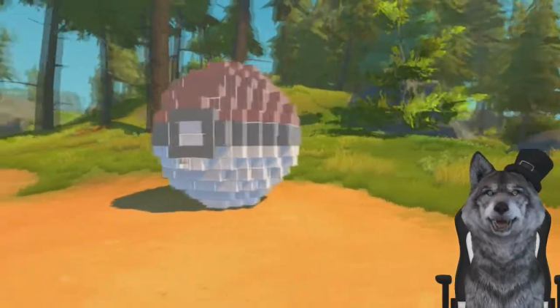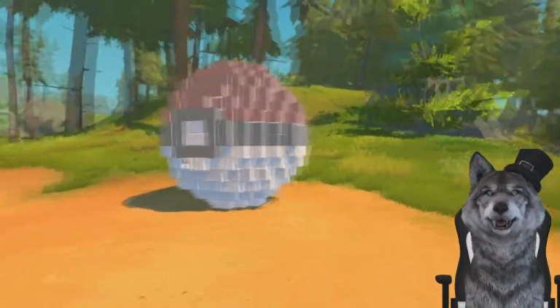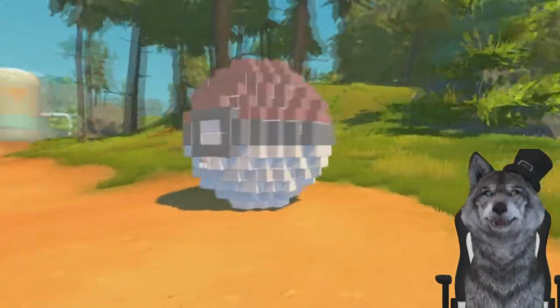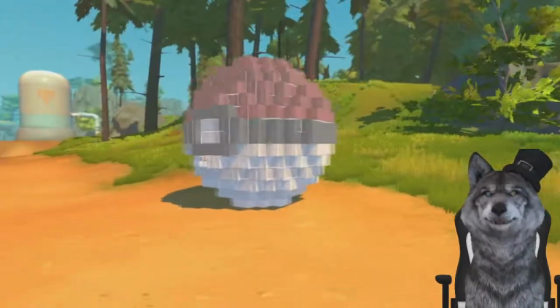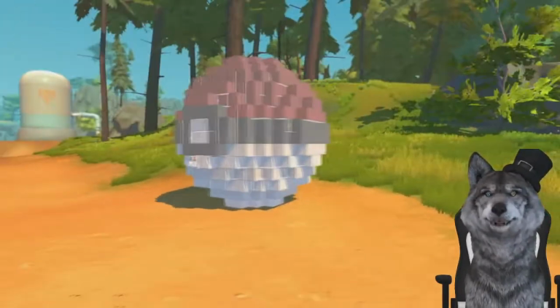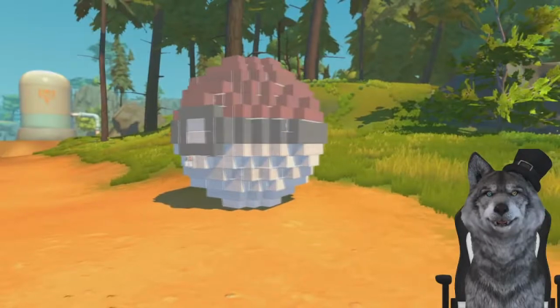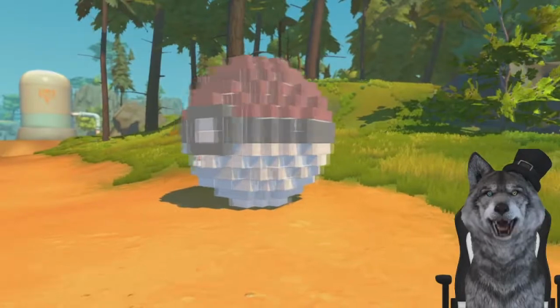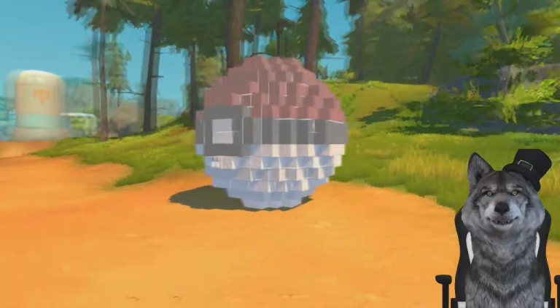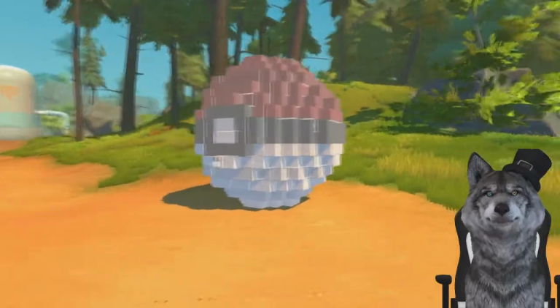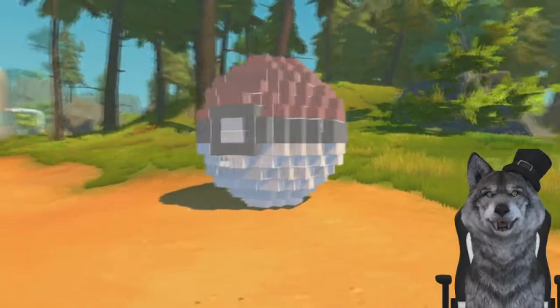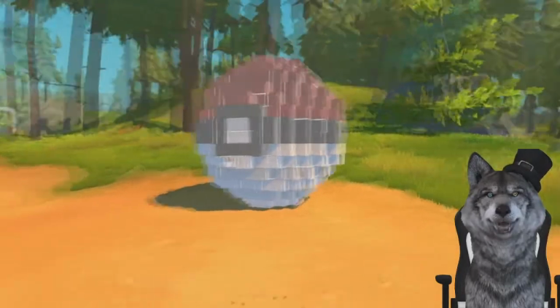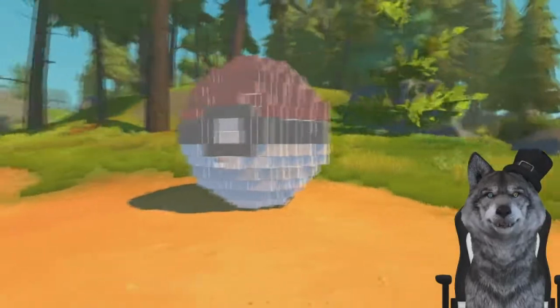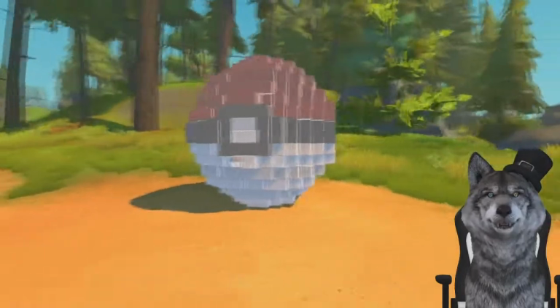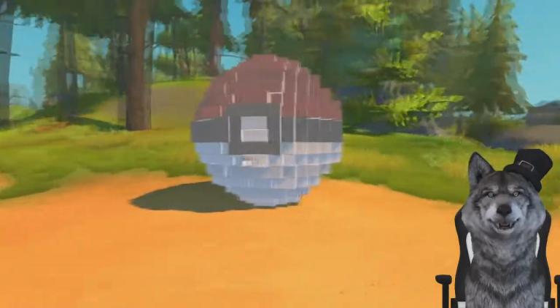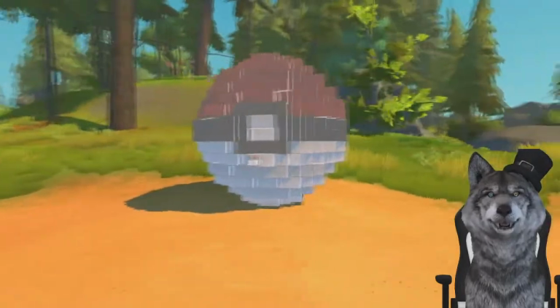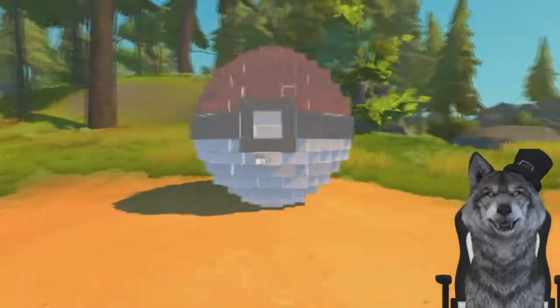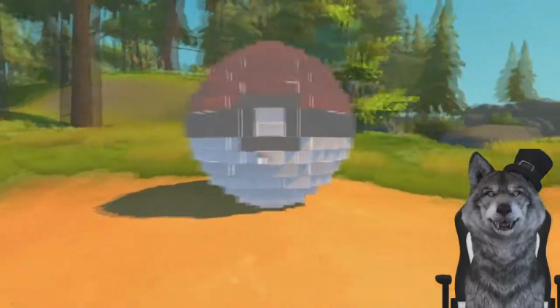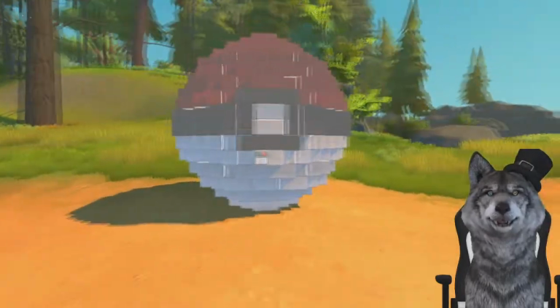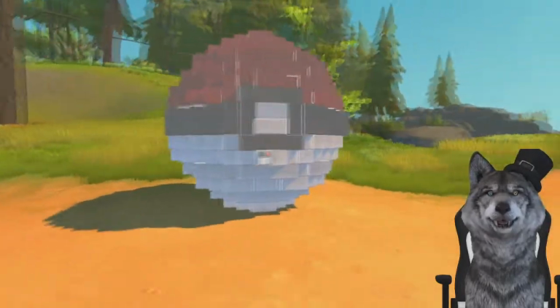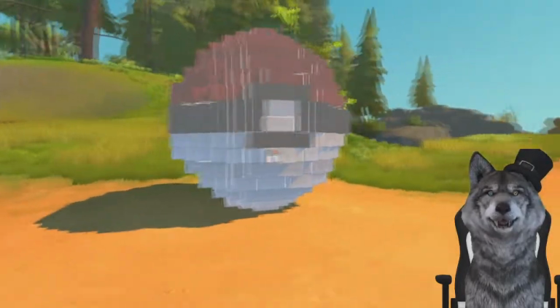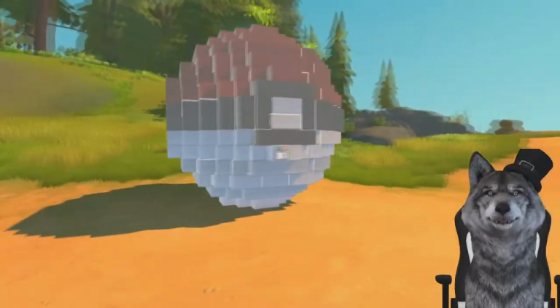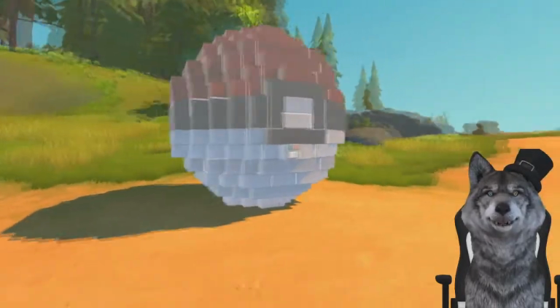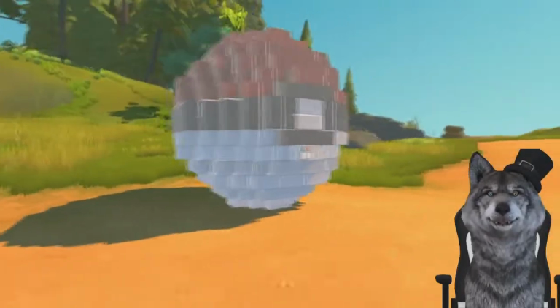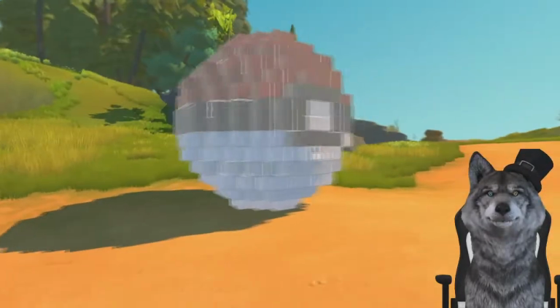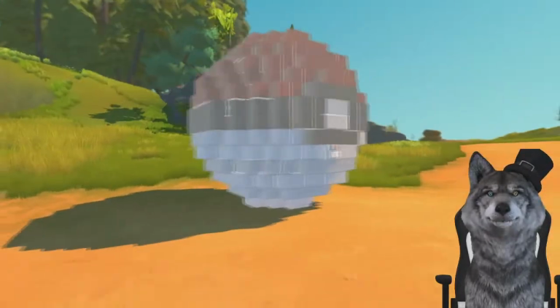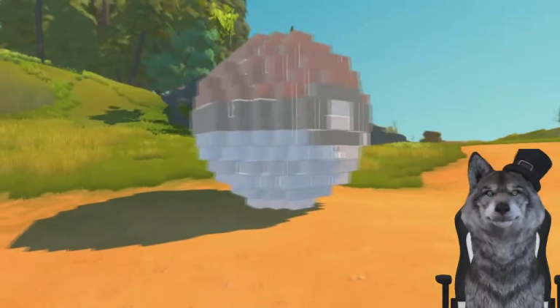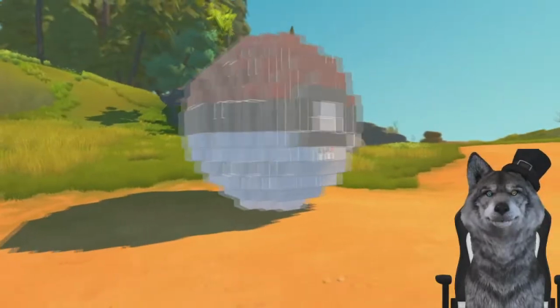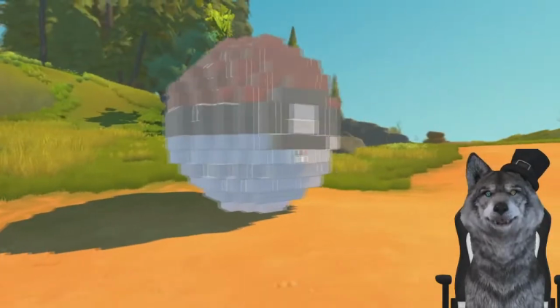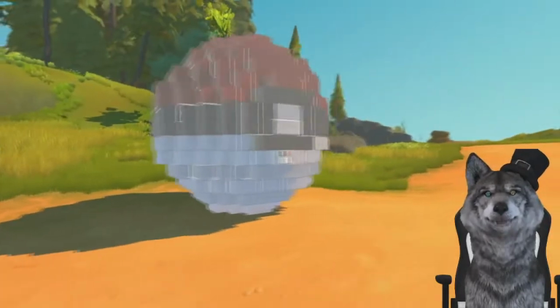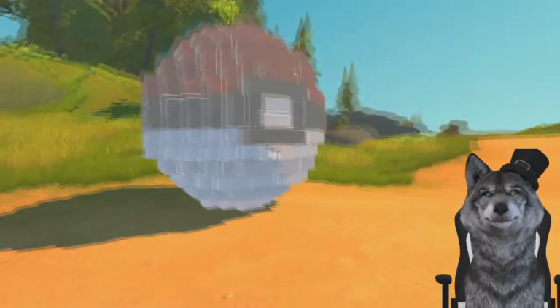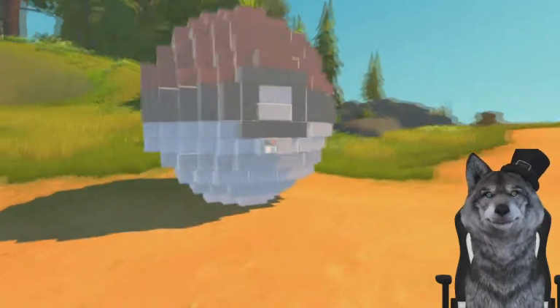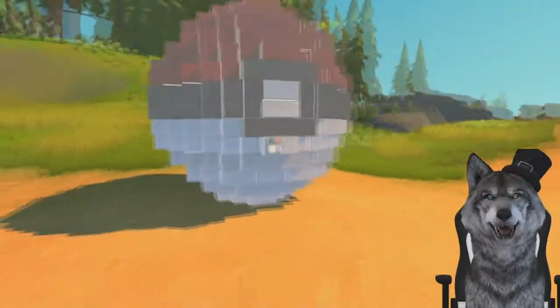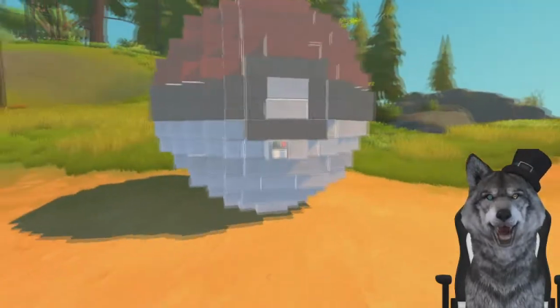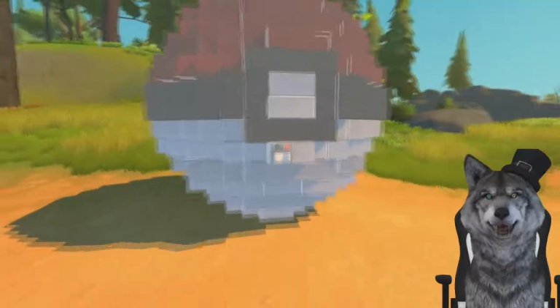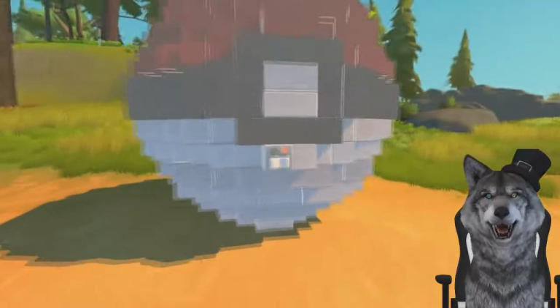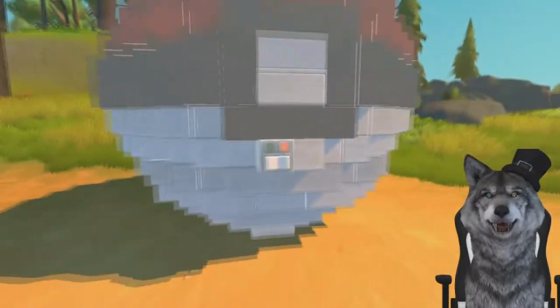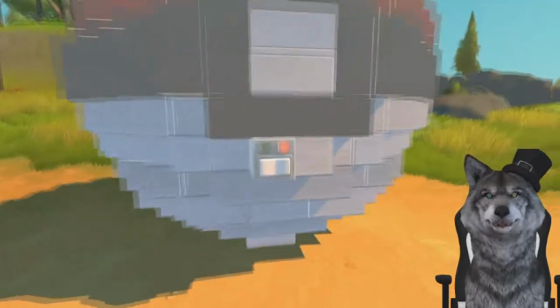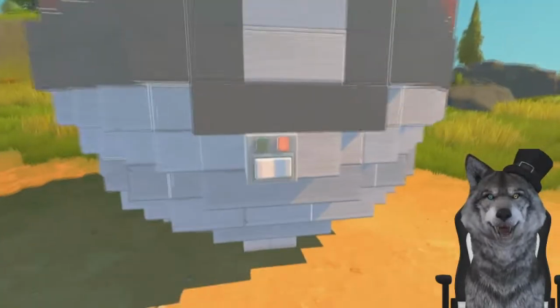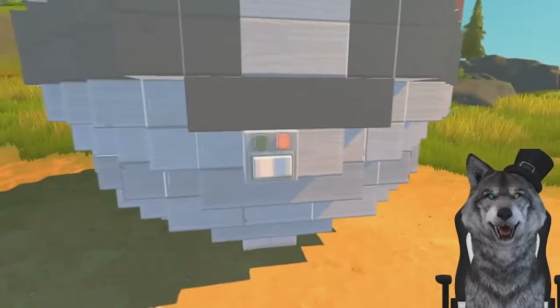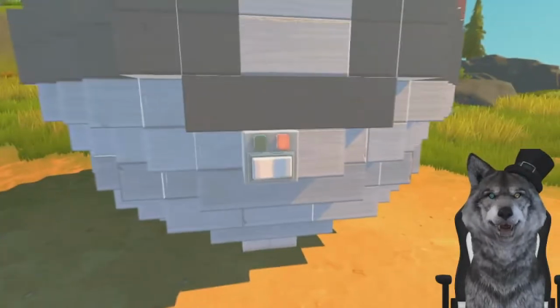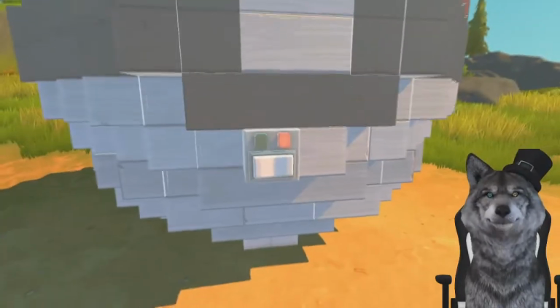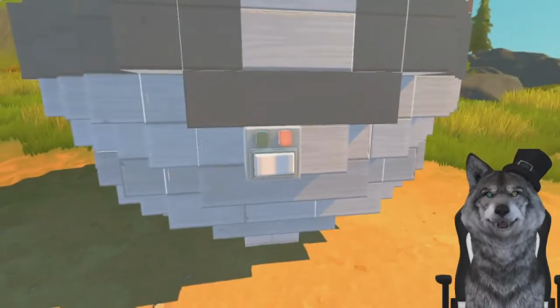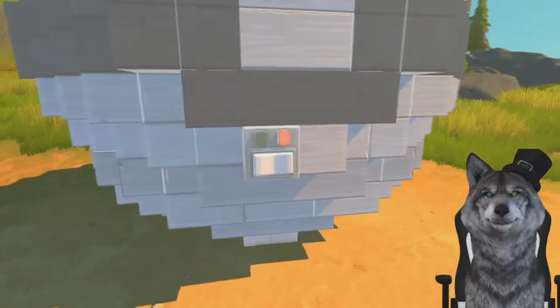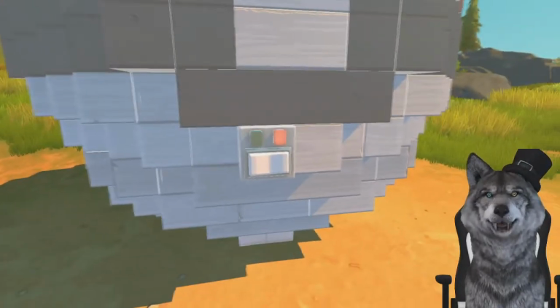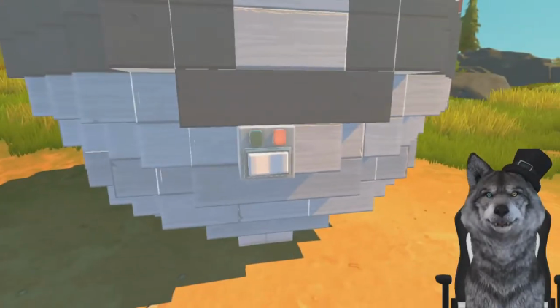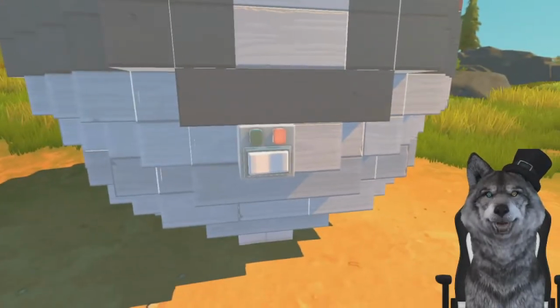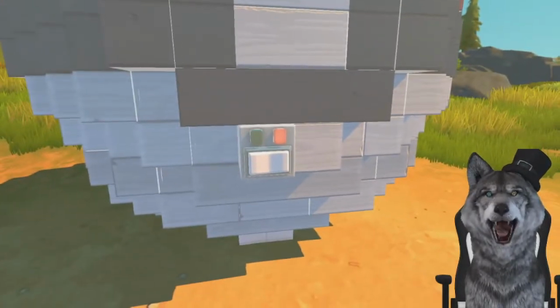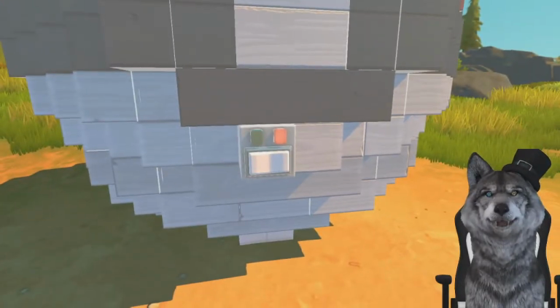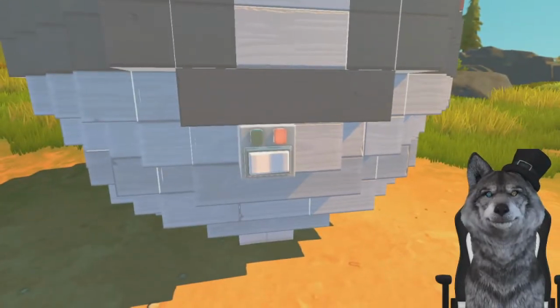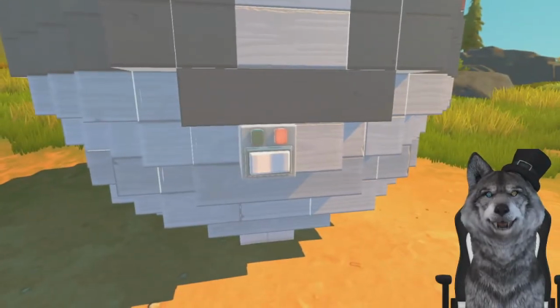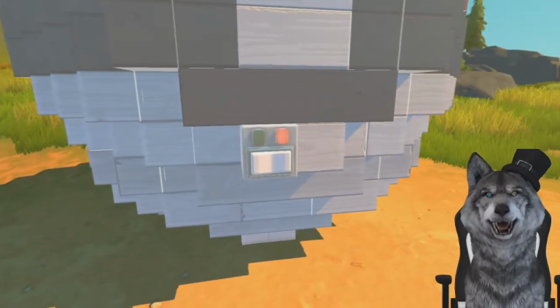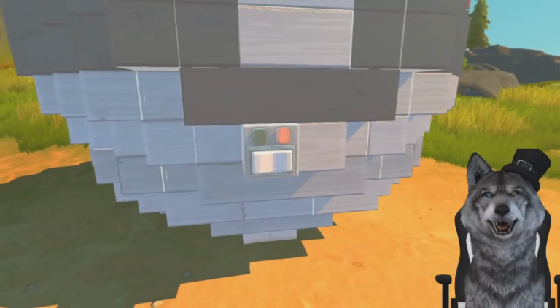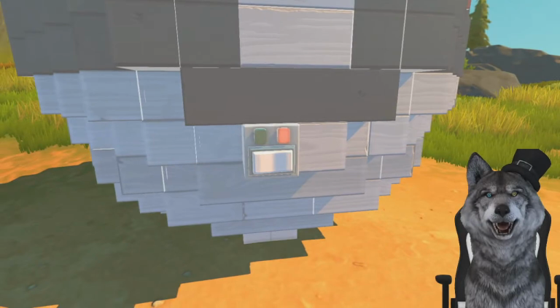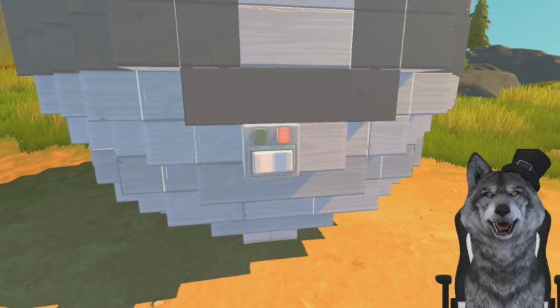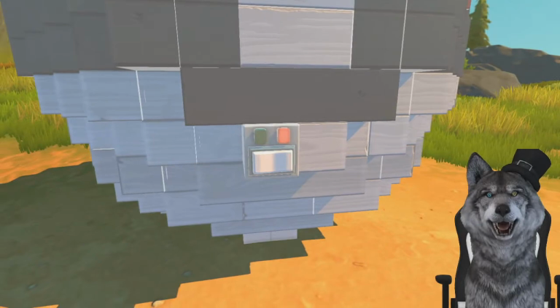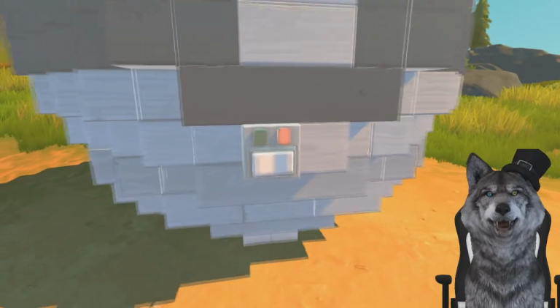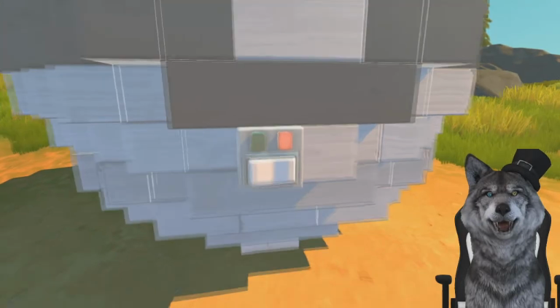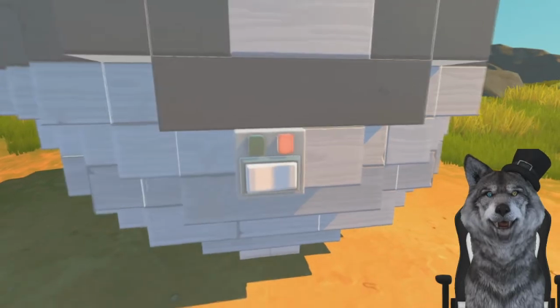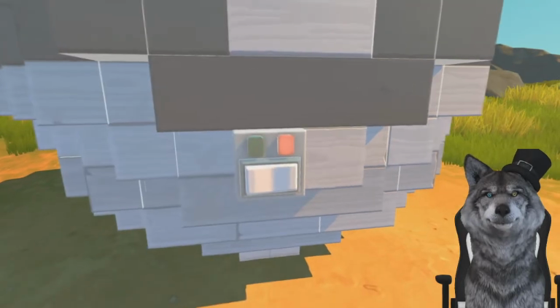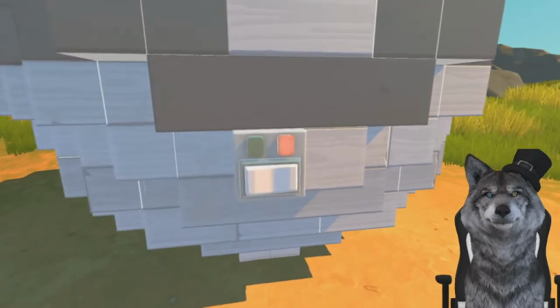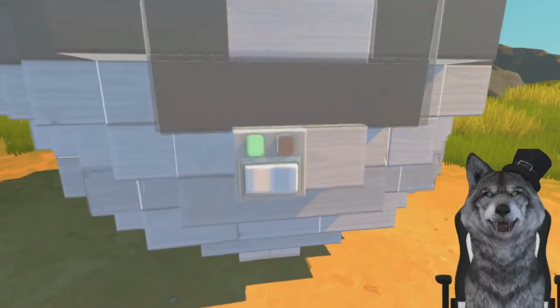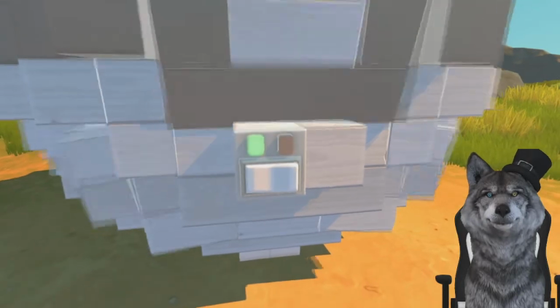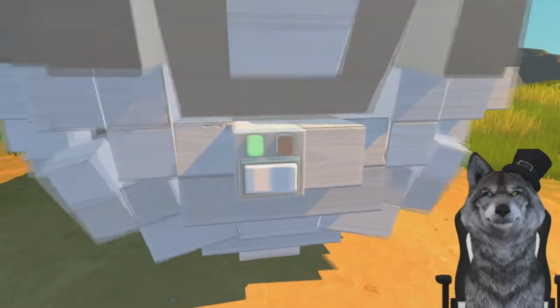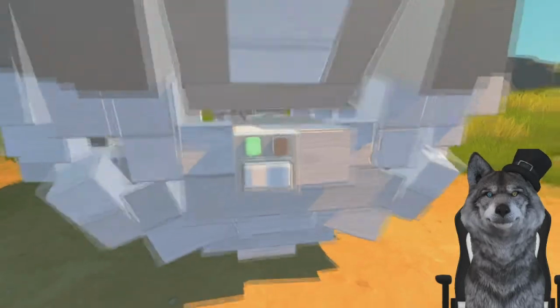Starting off, it just looks like a Pokeball. Nothing too suspicious about it, but I do see a button right out front. What happens when I press the button?